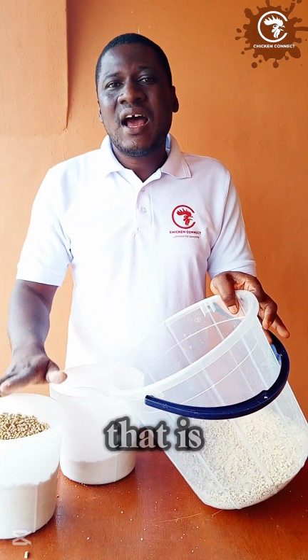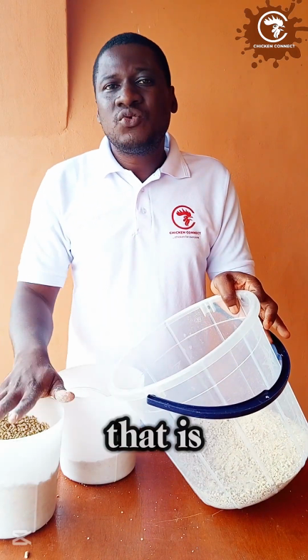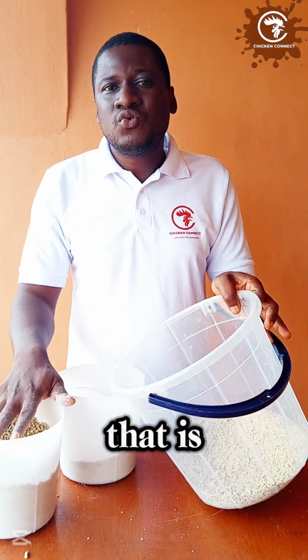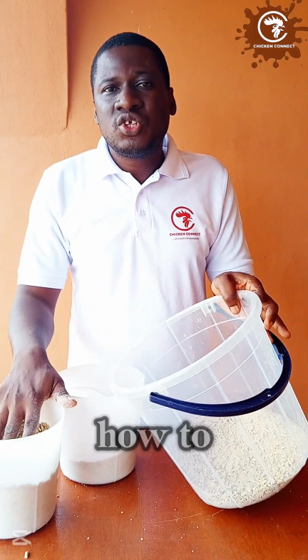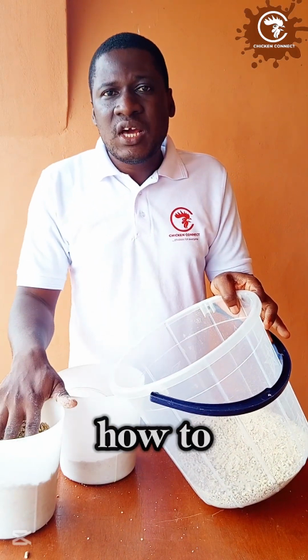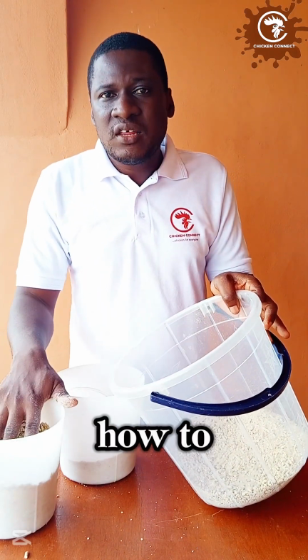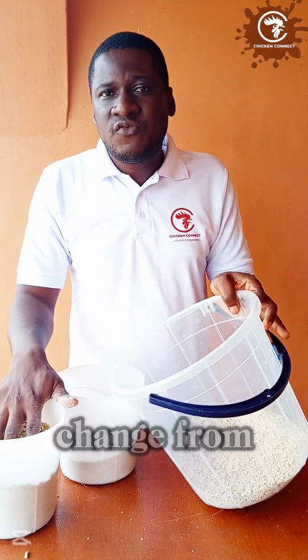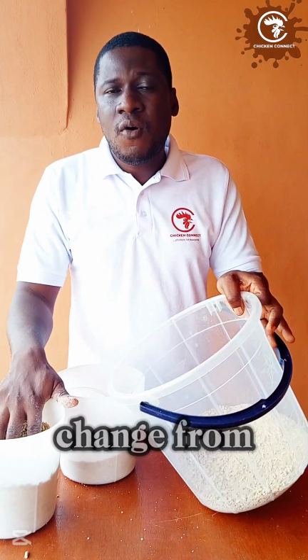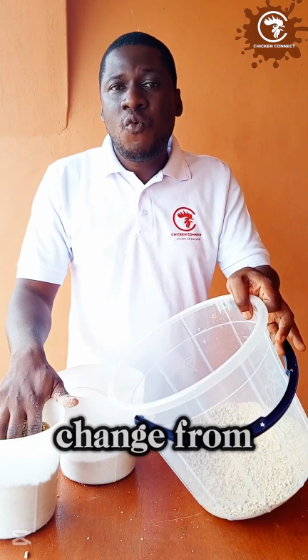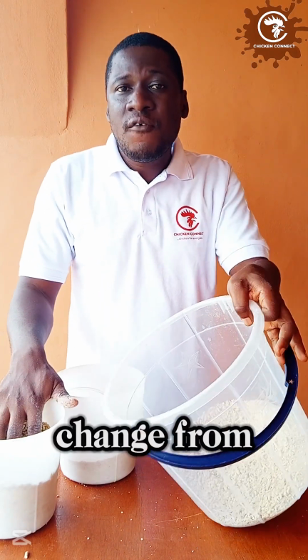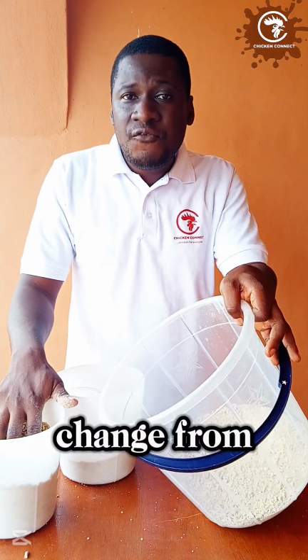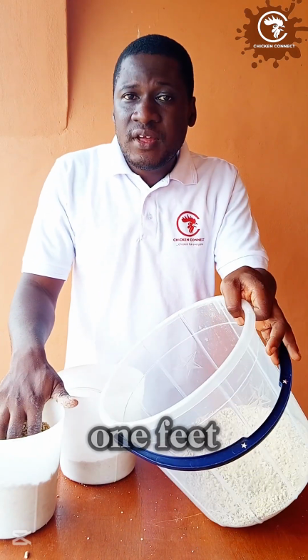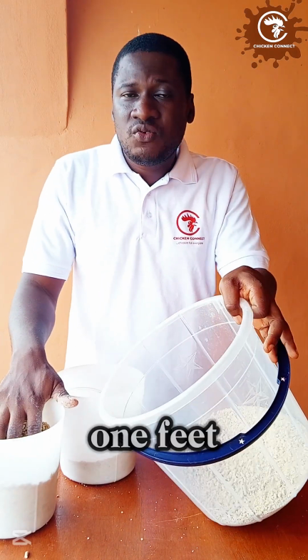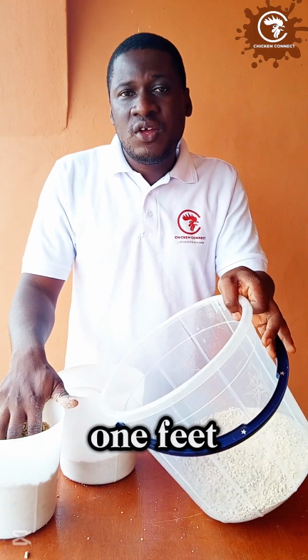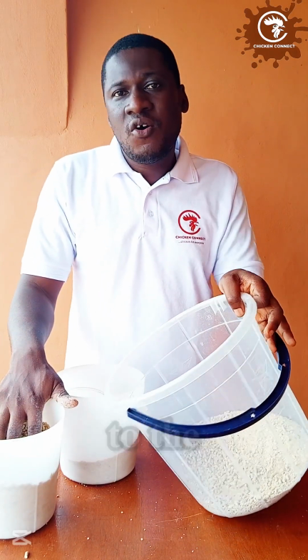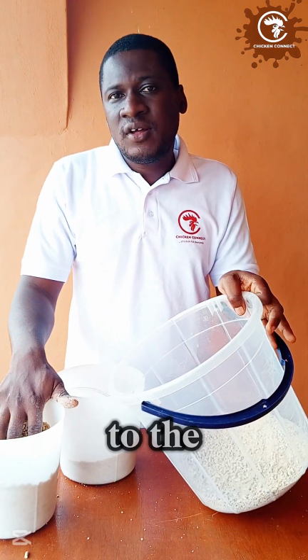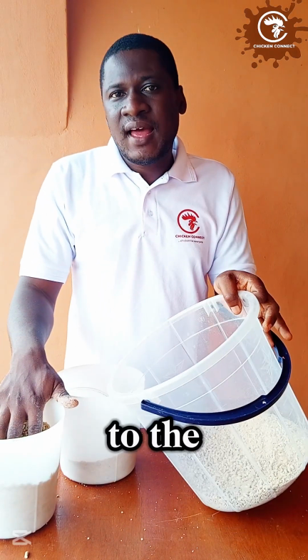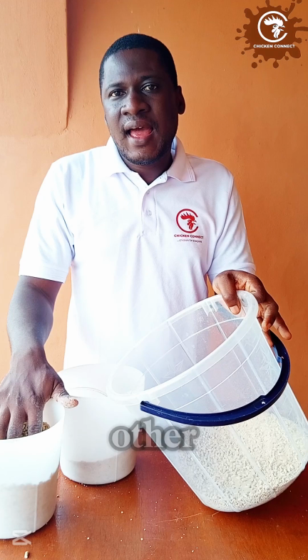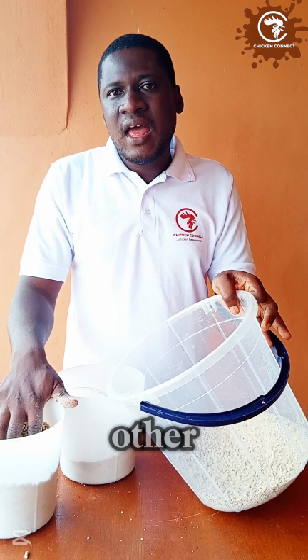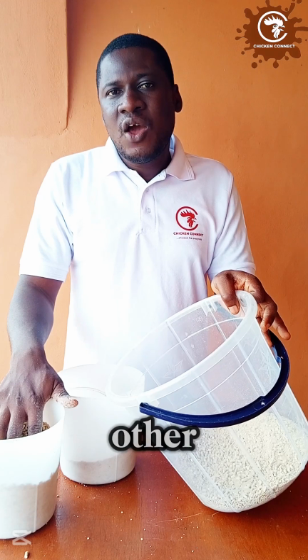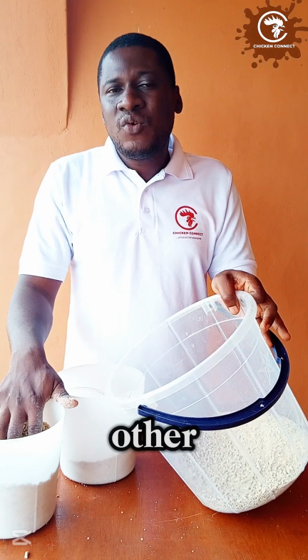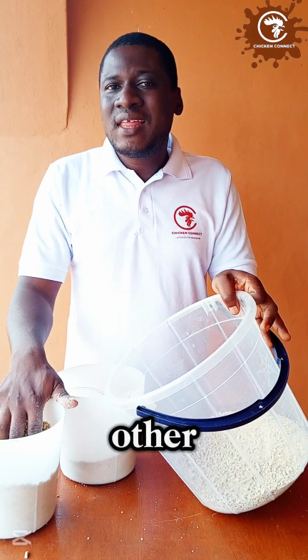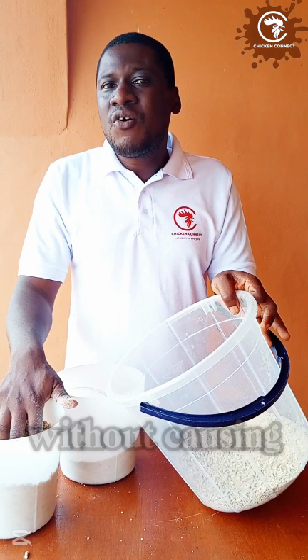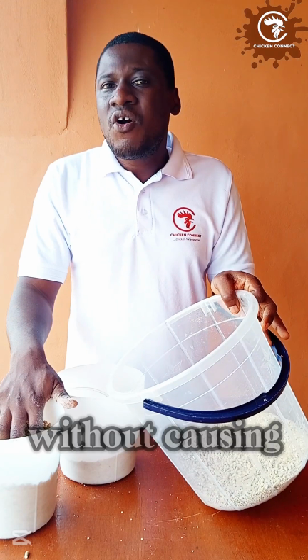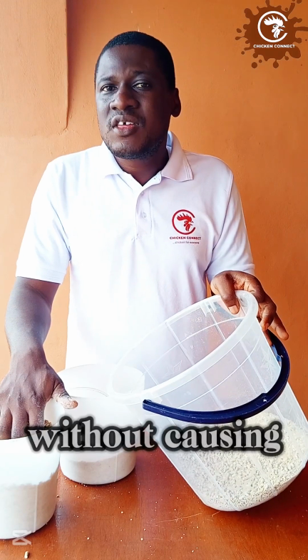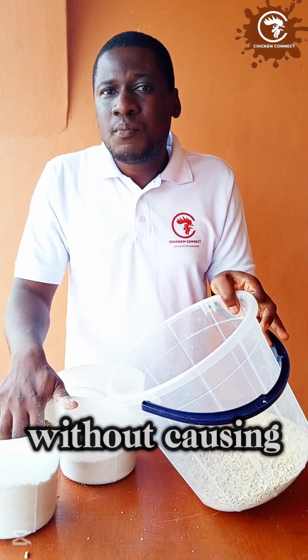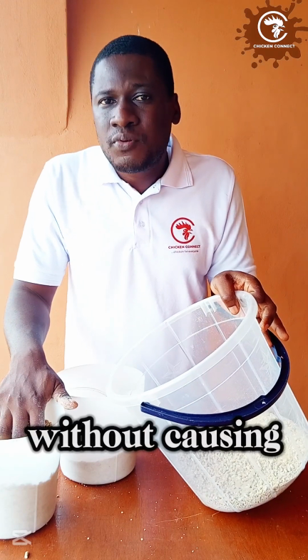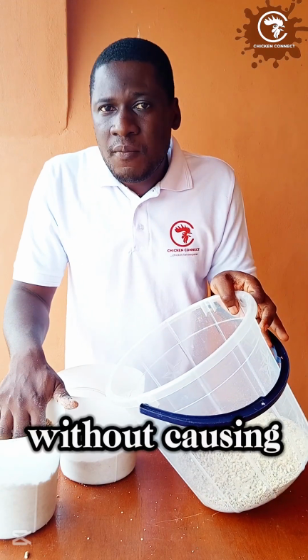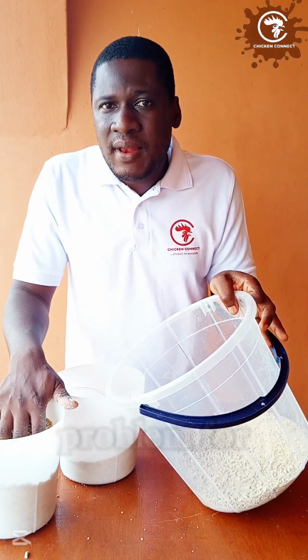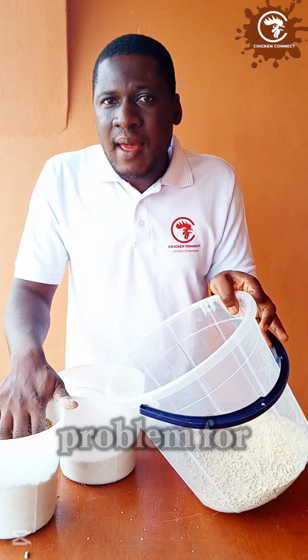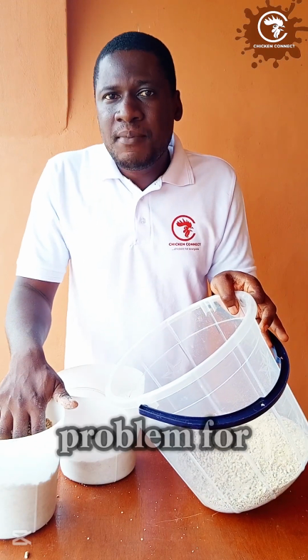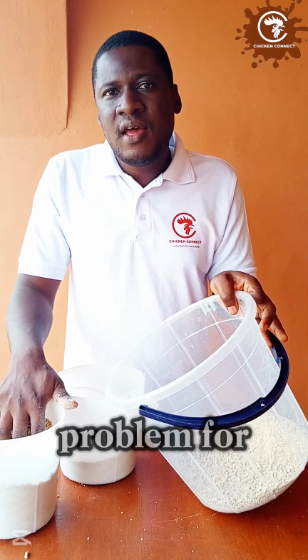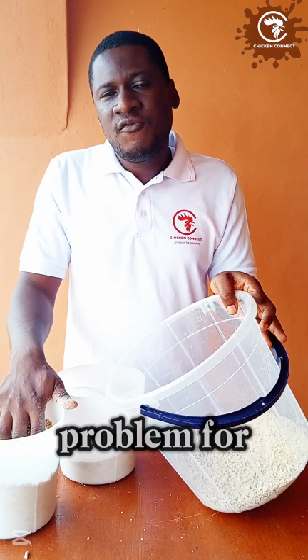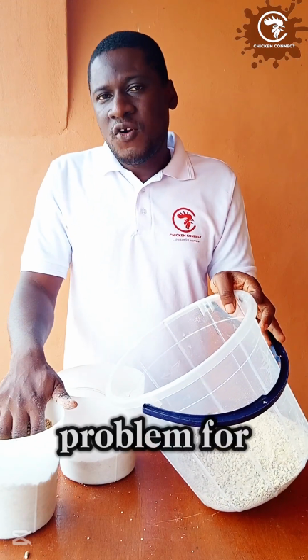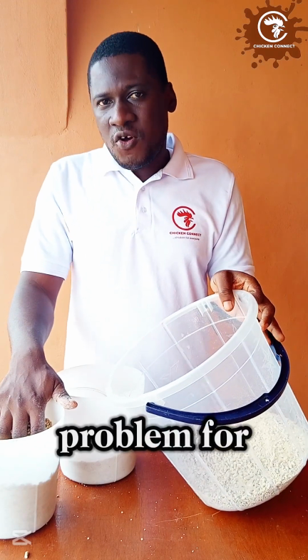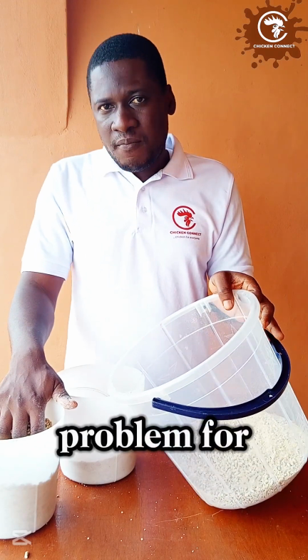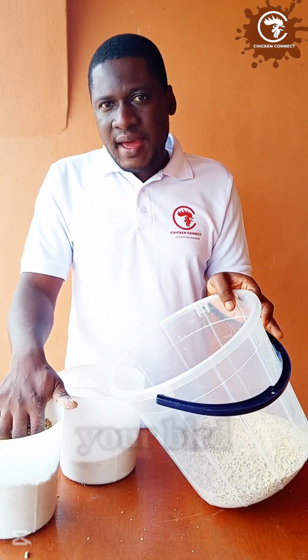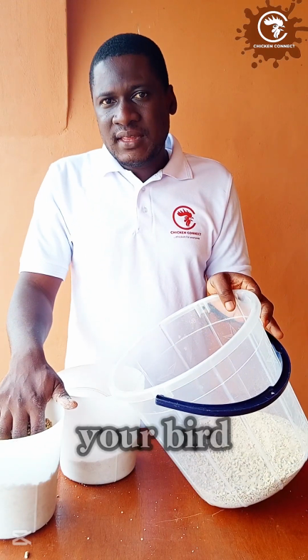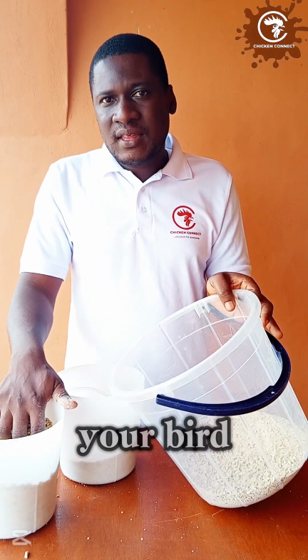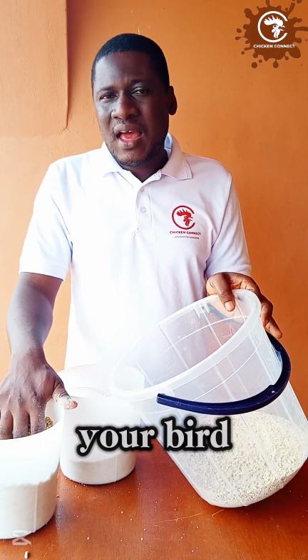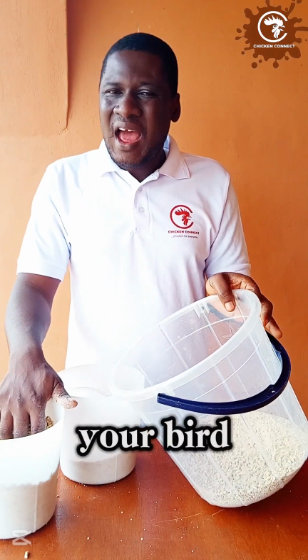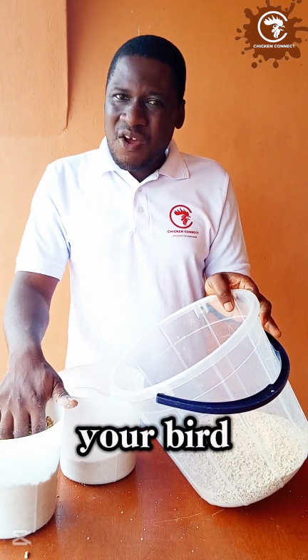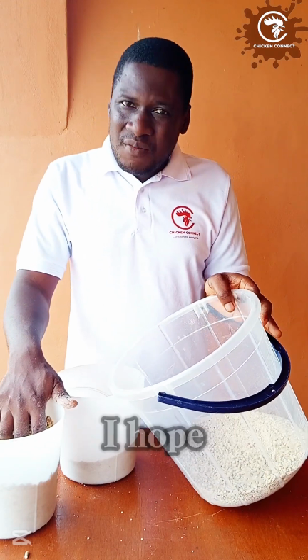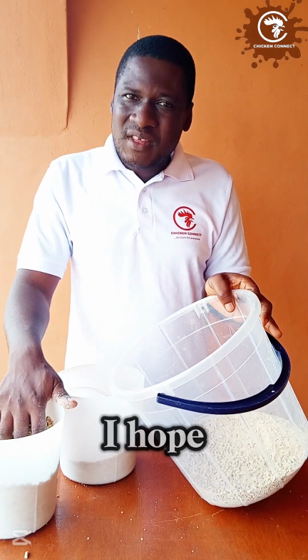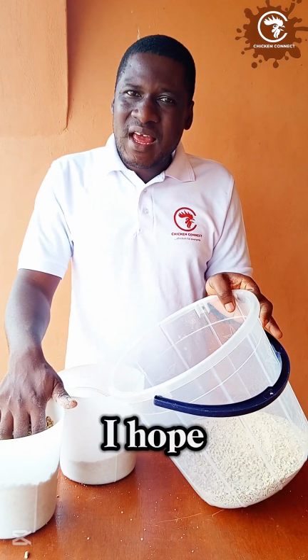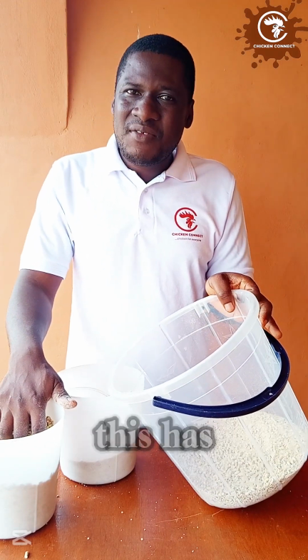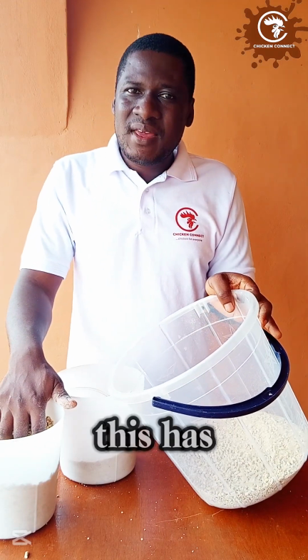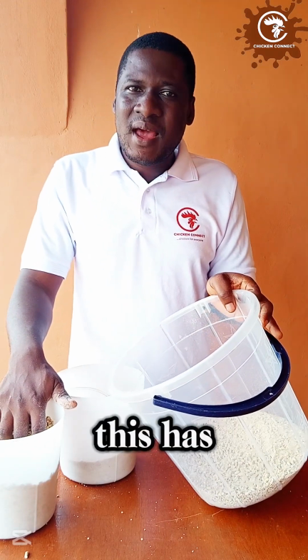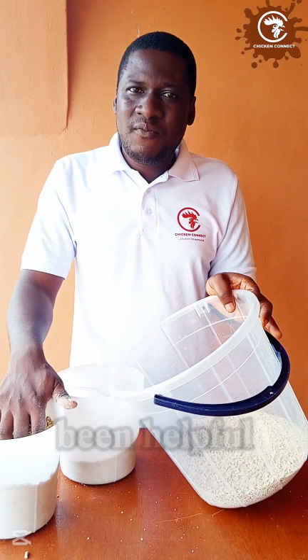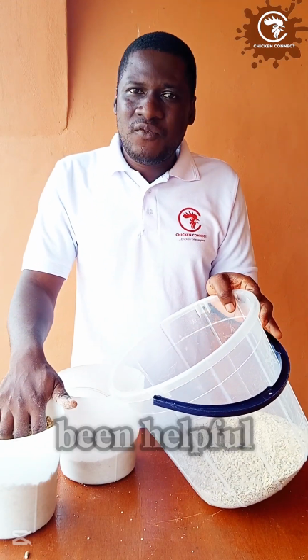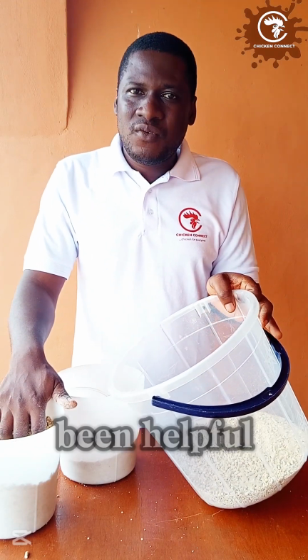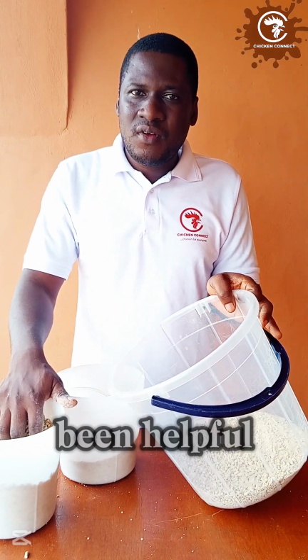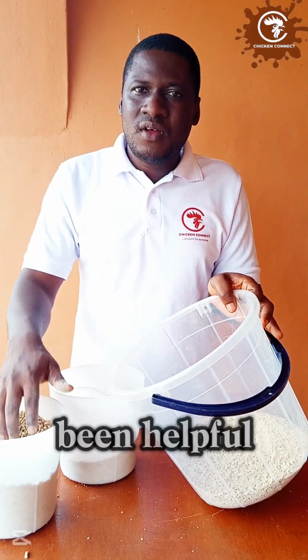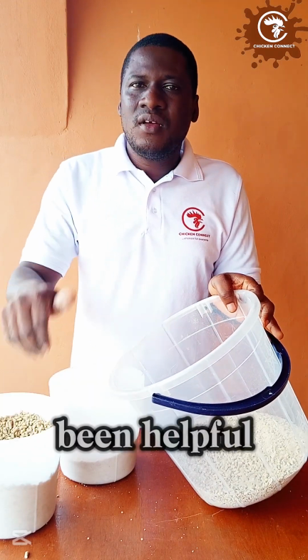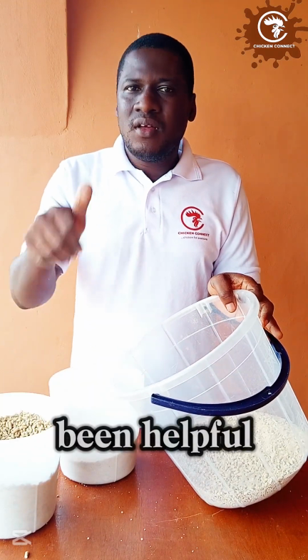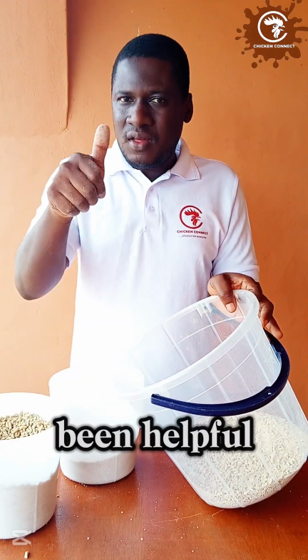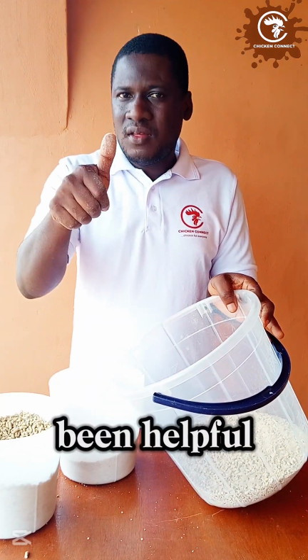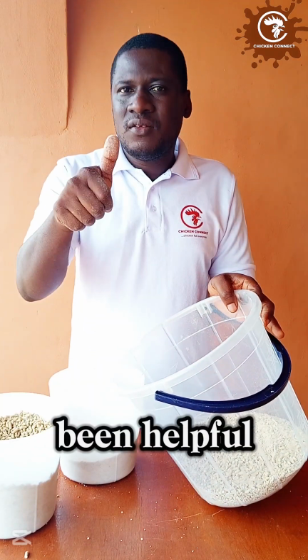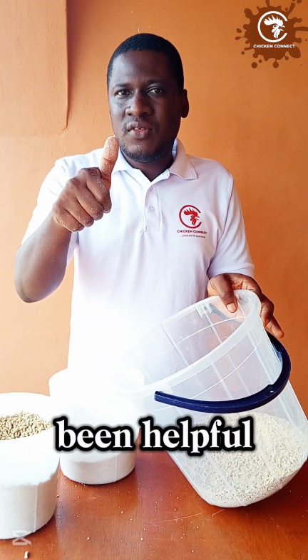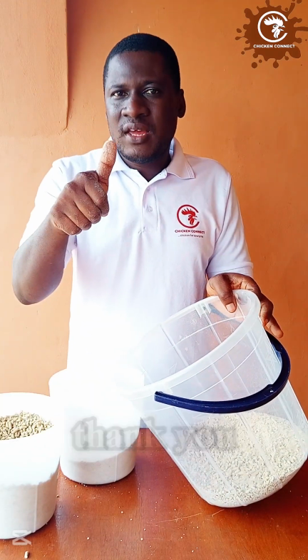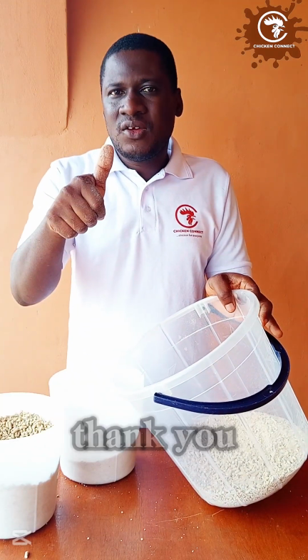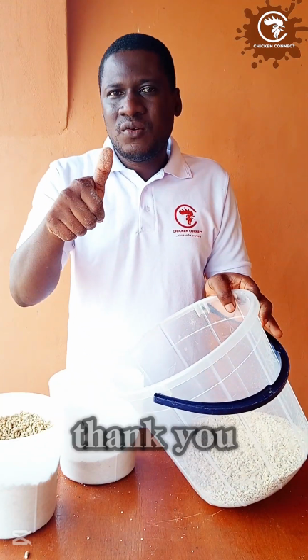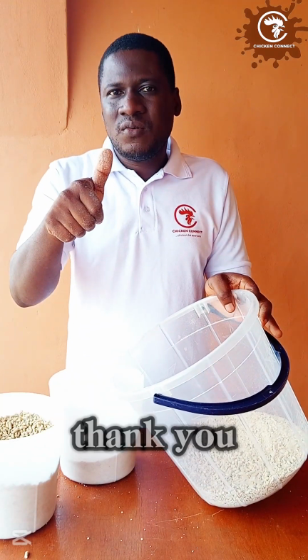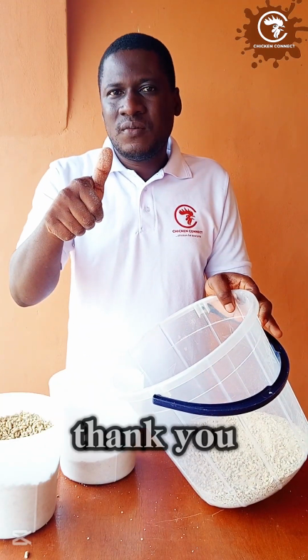That is how to change from one feed to the other without causing problems for your birds. I hope this has been helpful. Thank you.